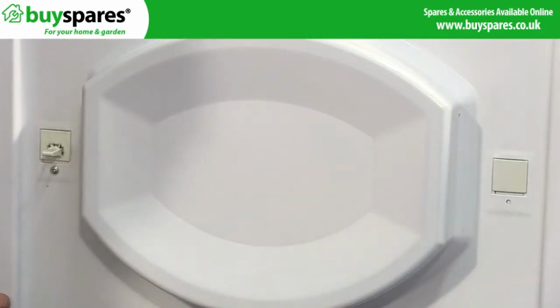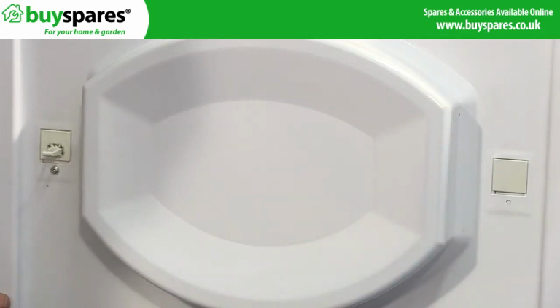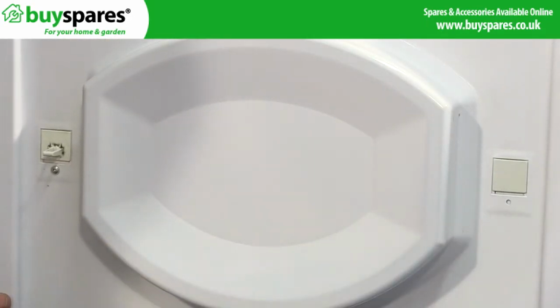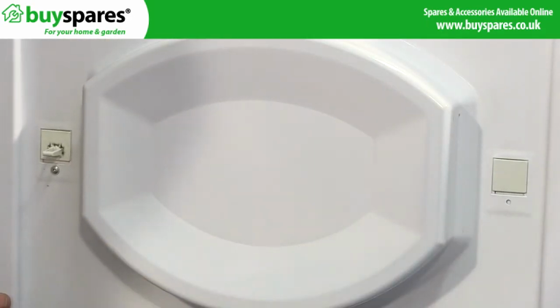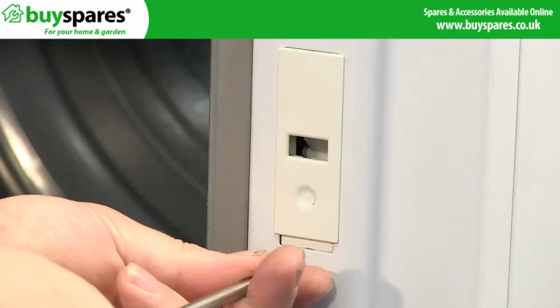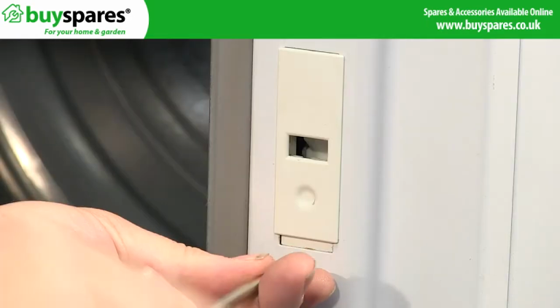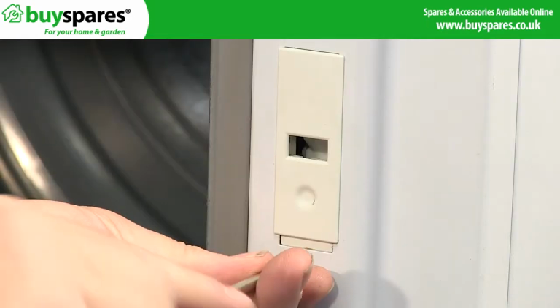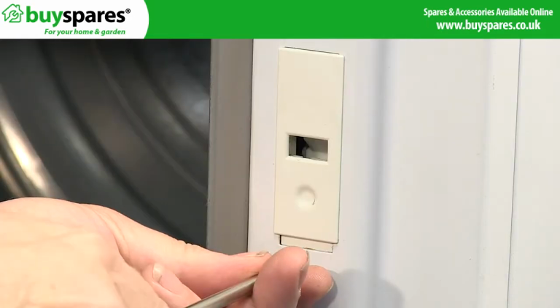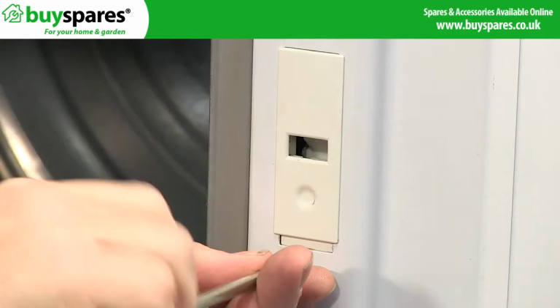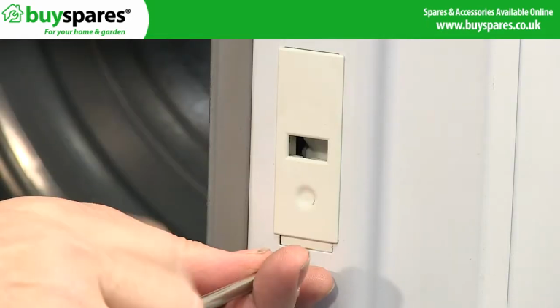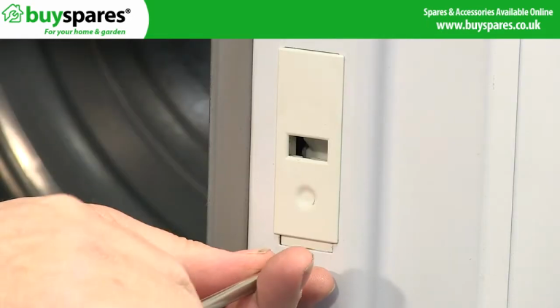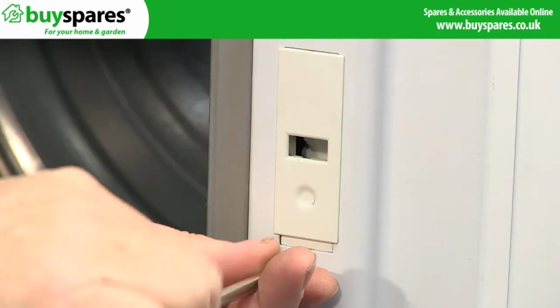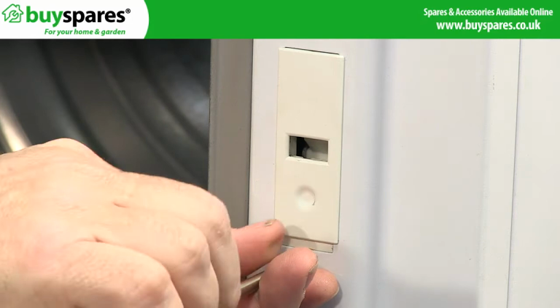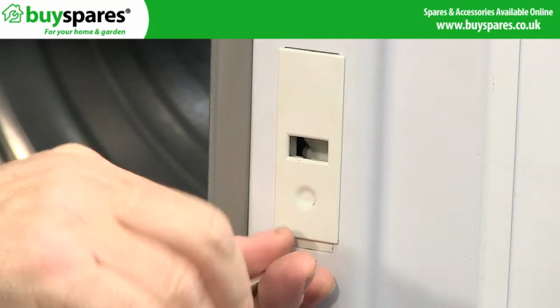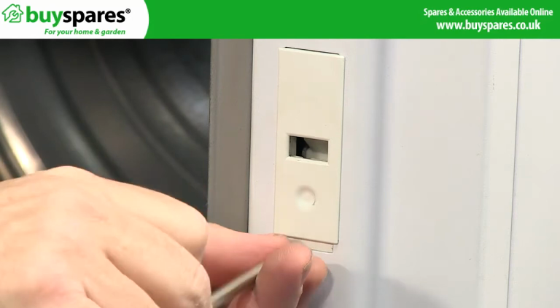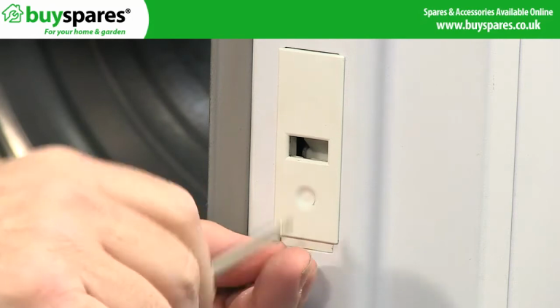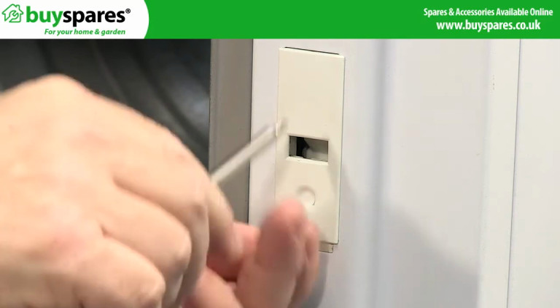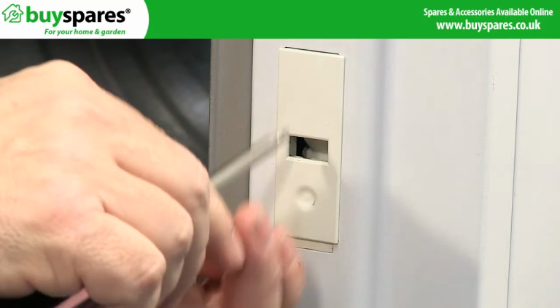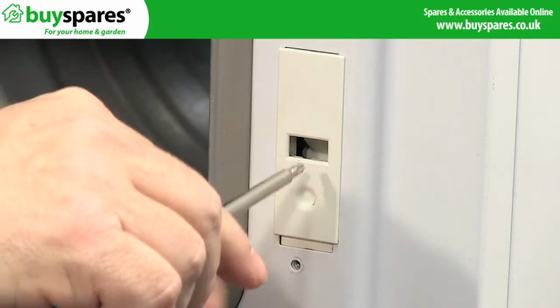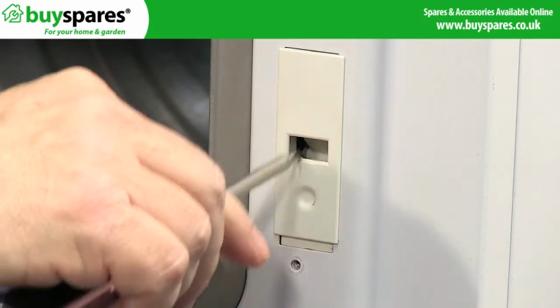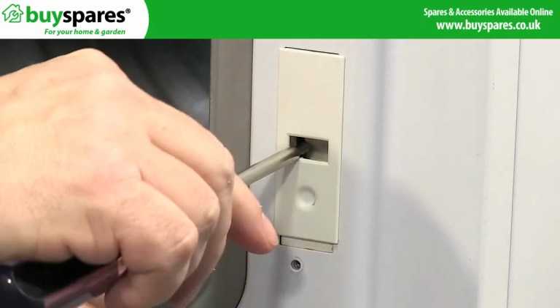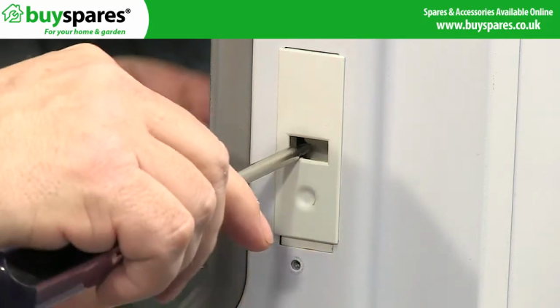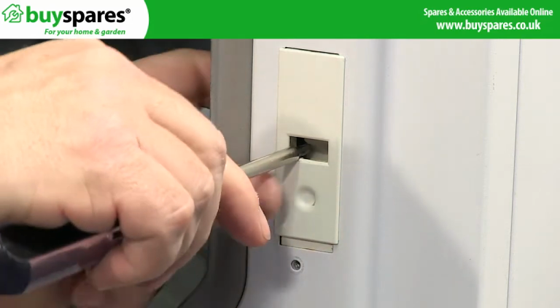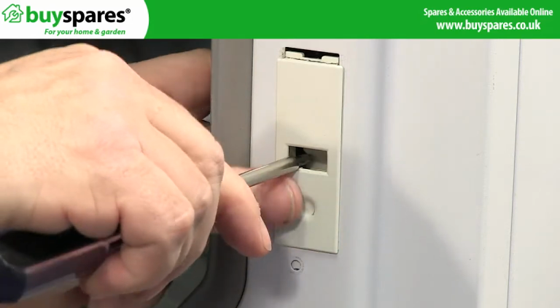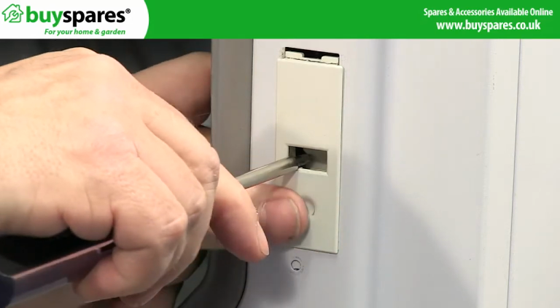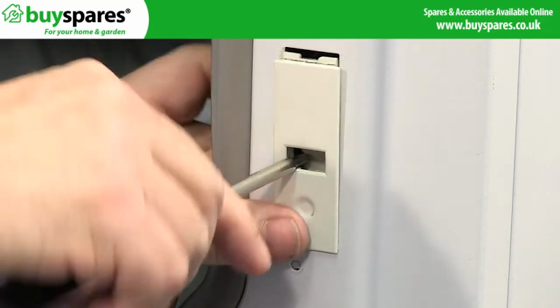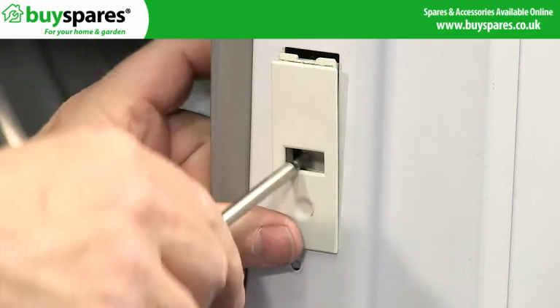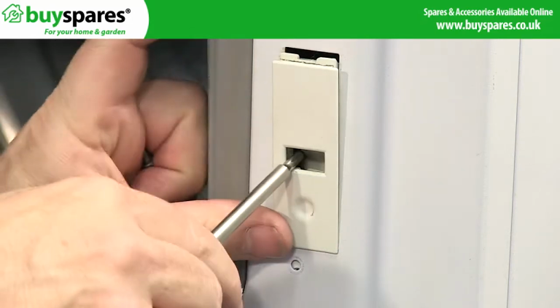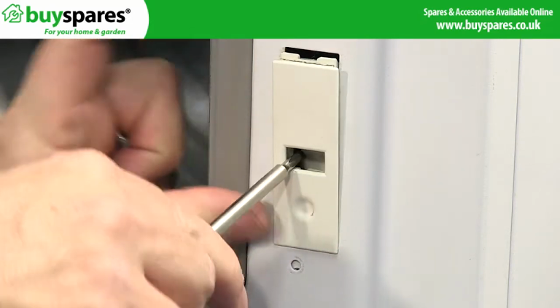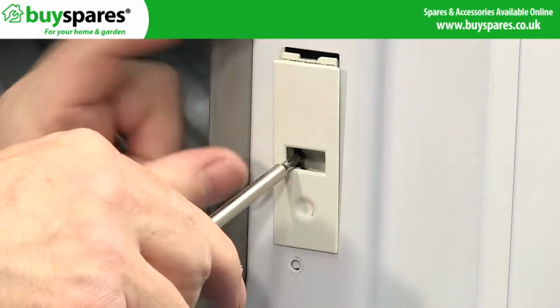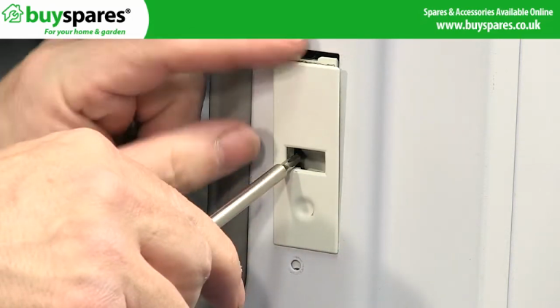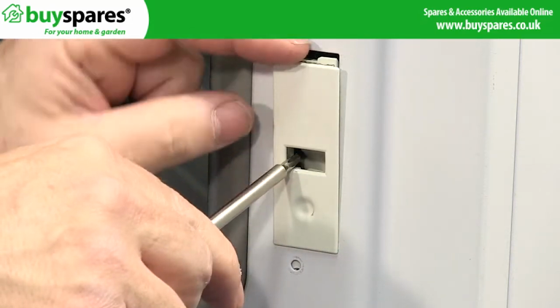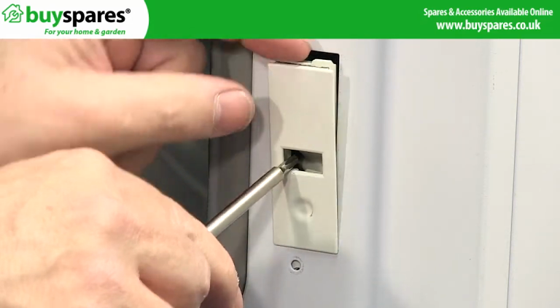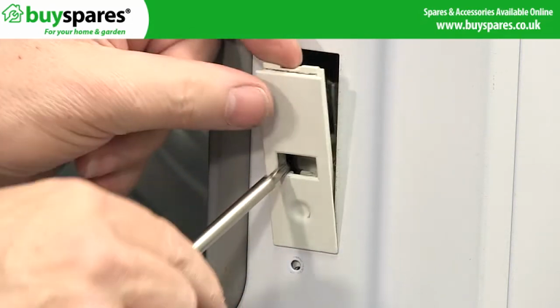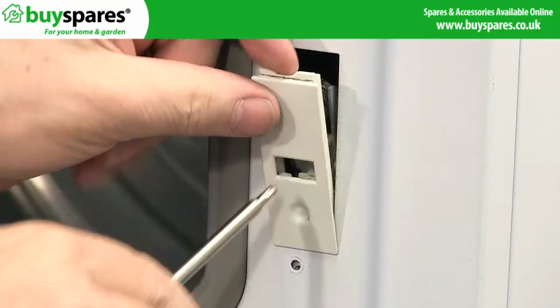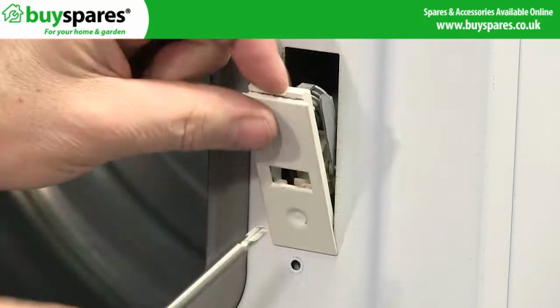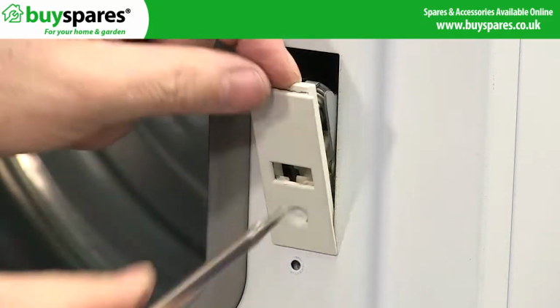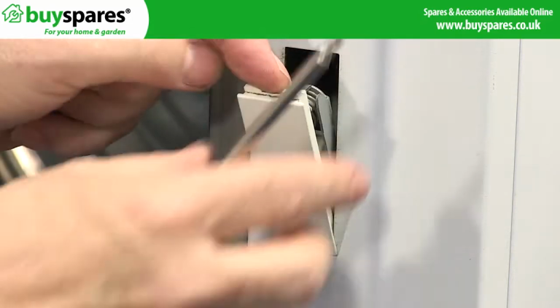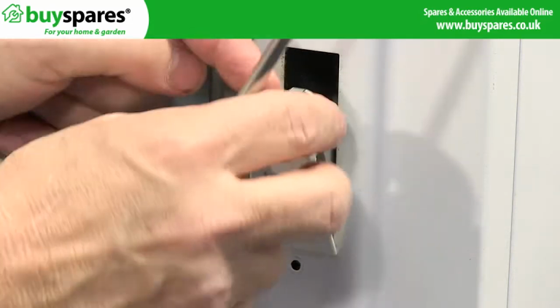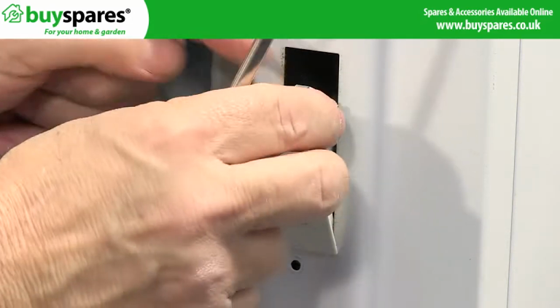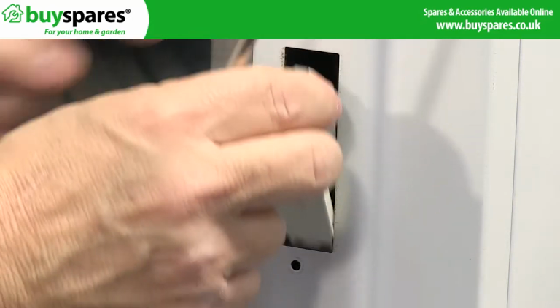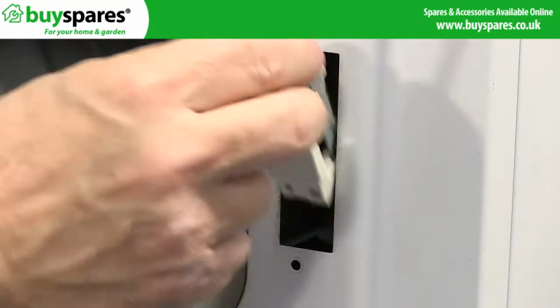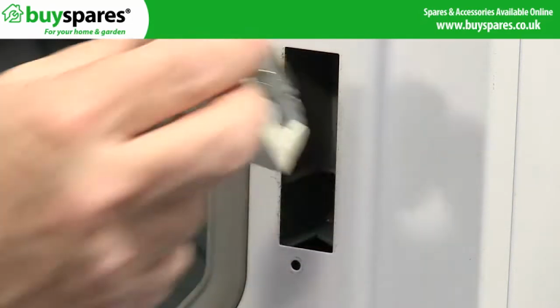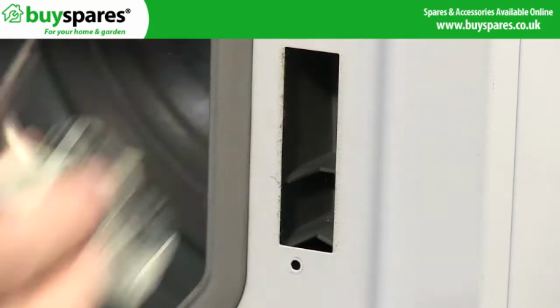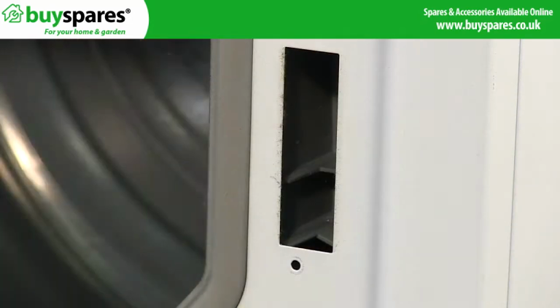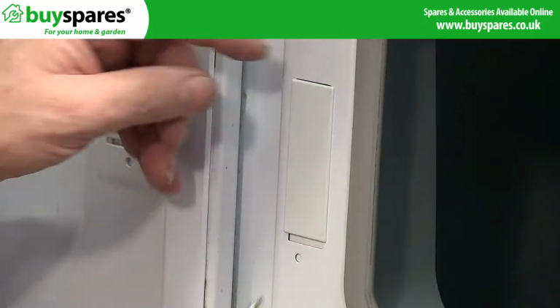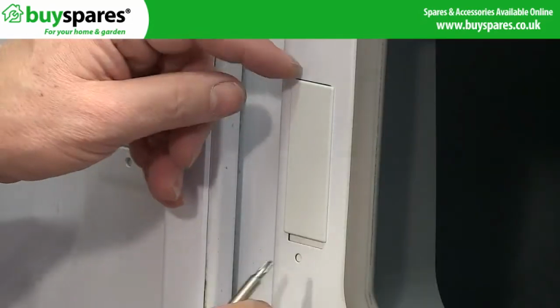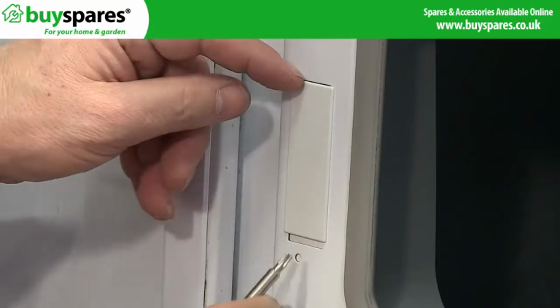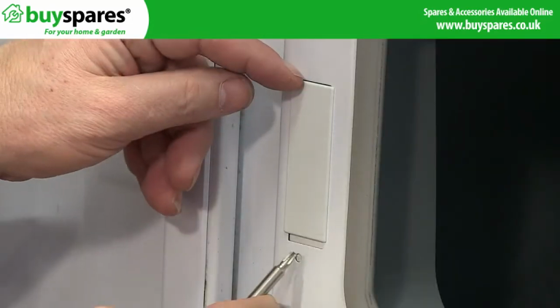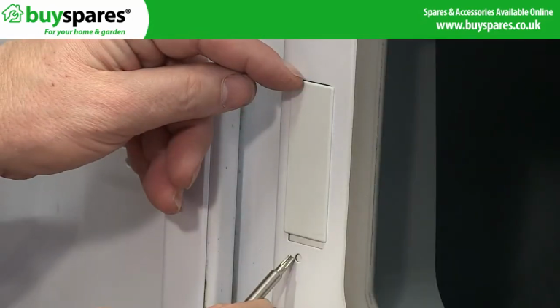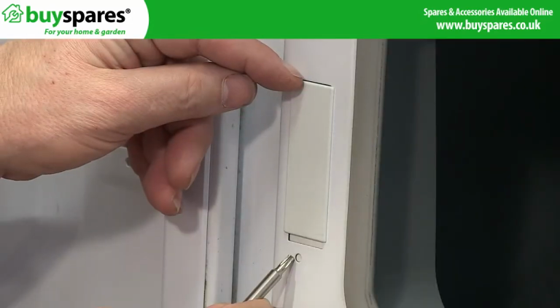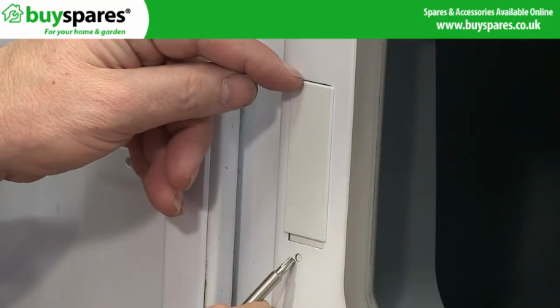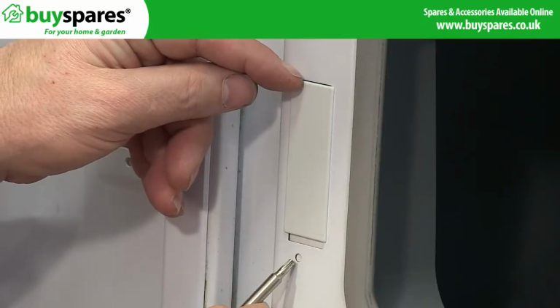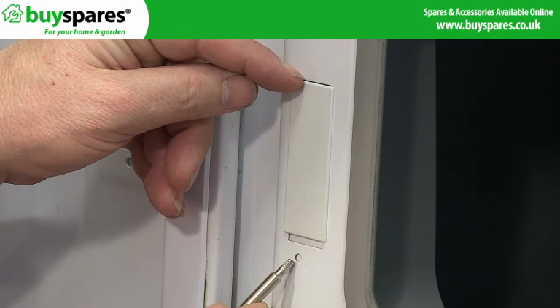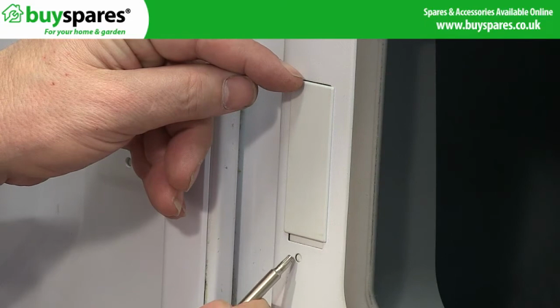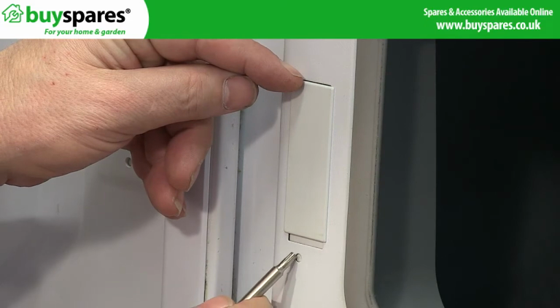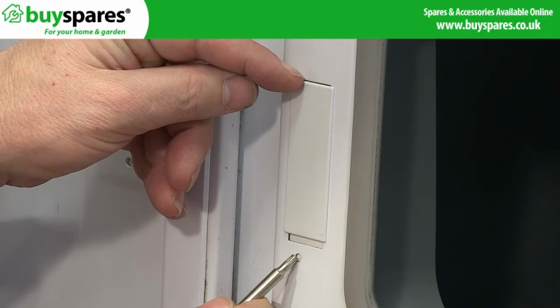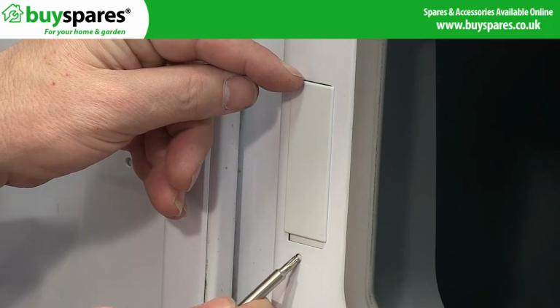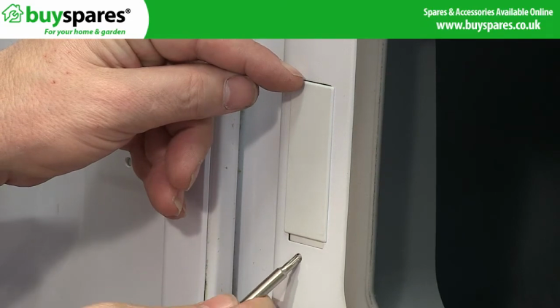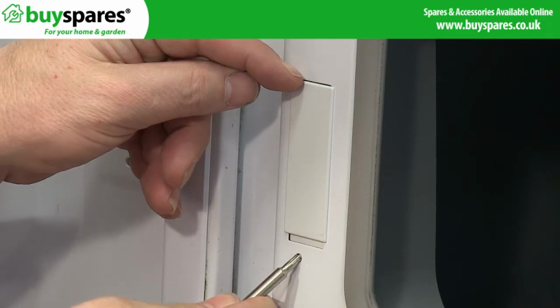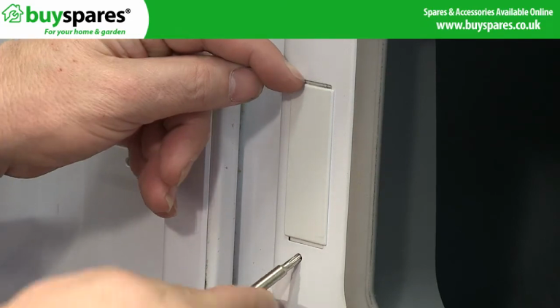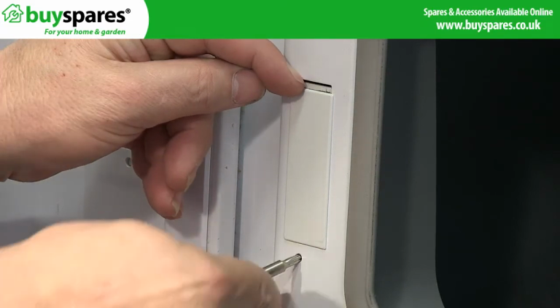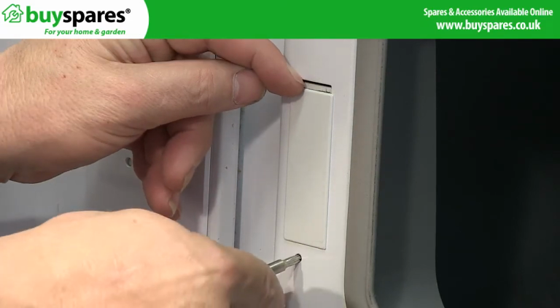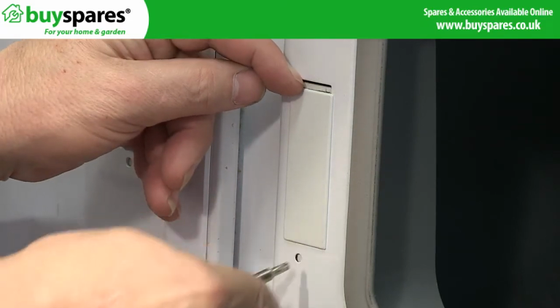Then remove and transfer the lock and matching cover to opposite sides.